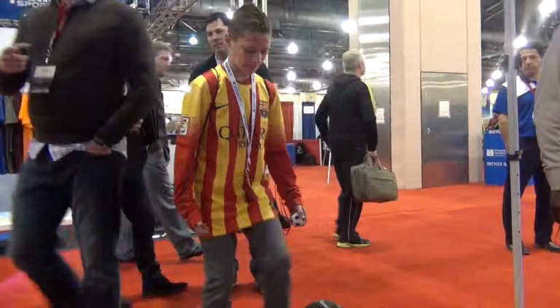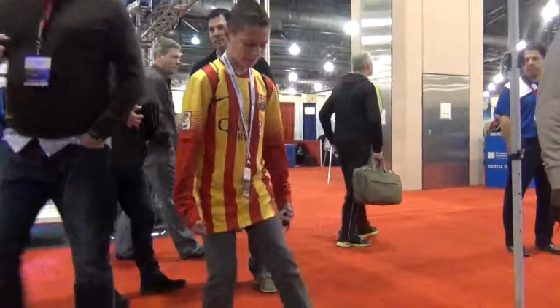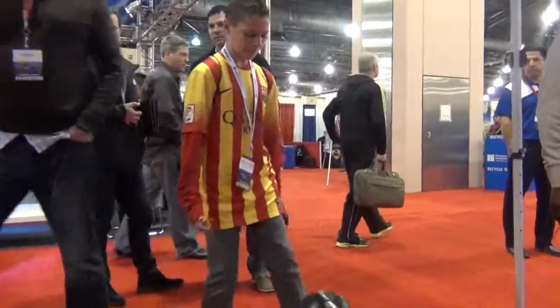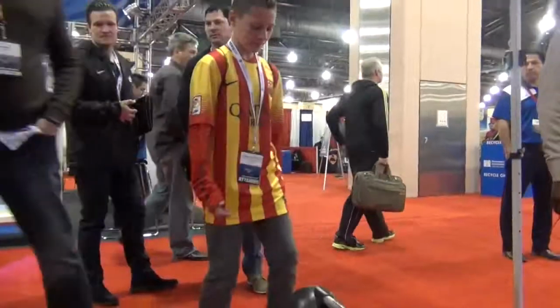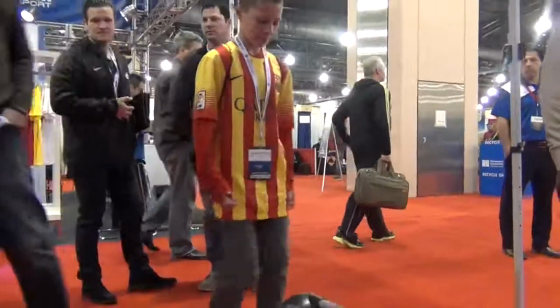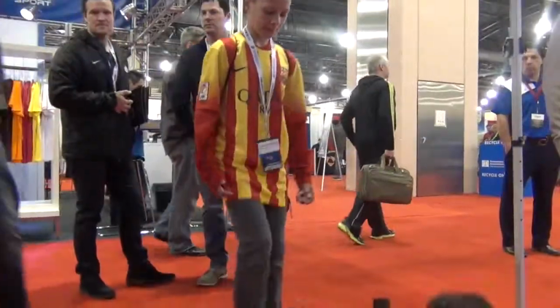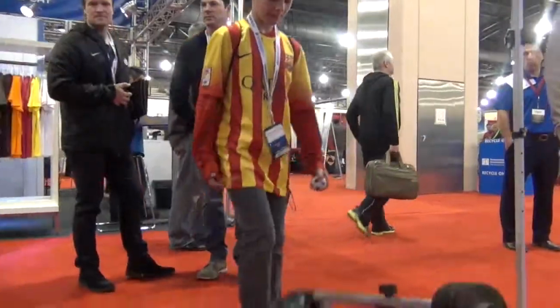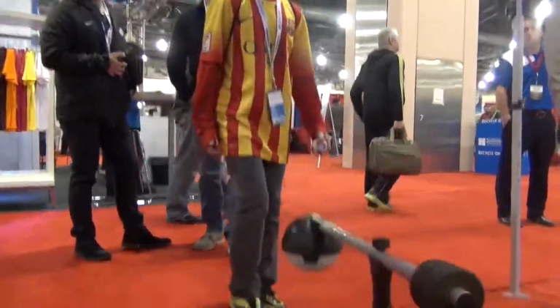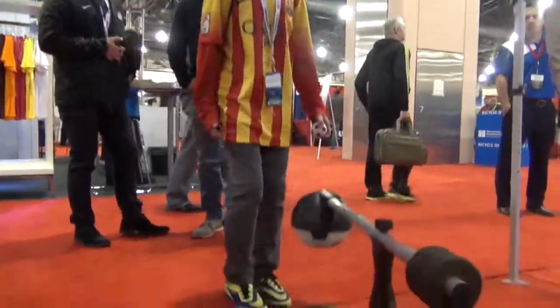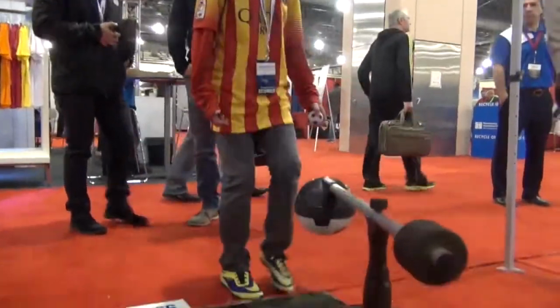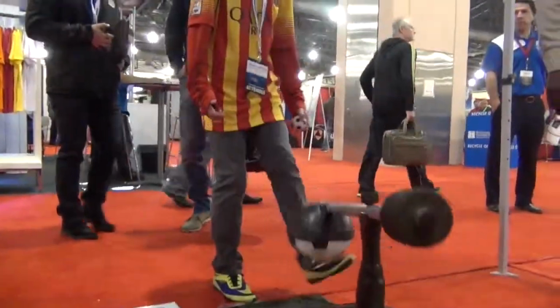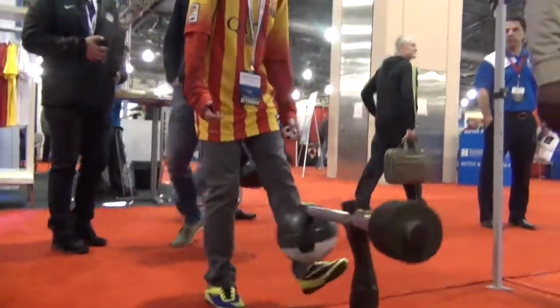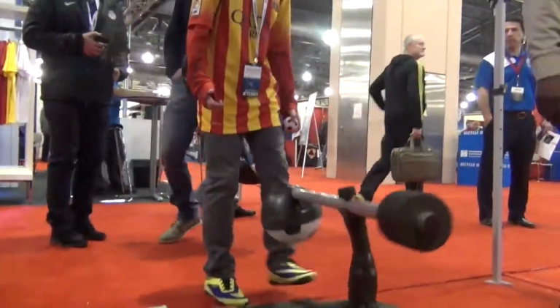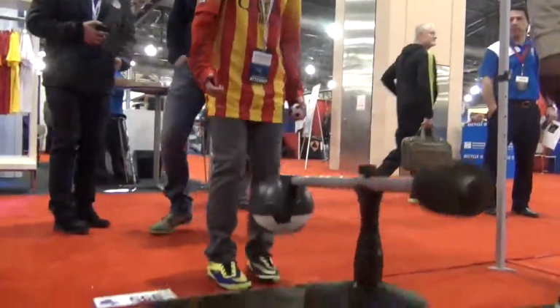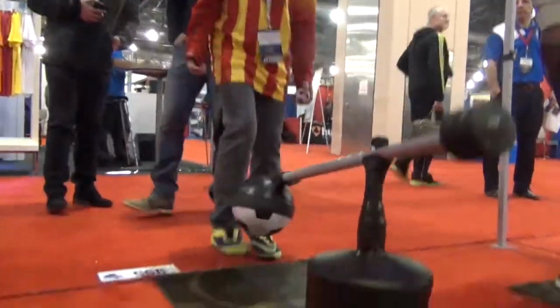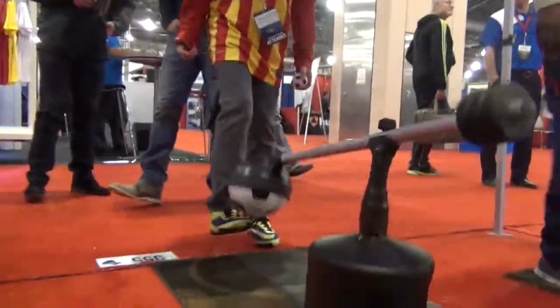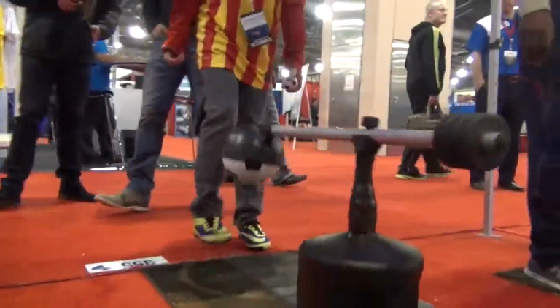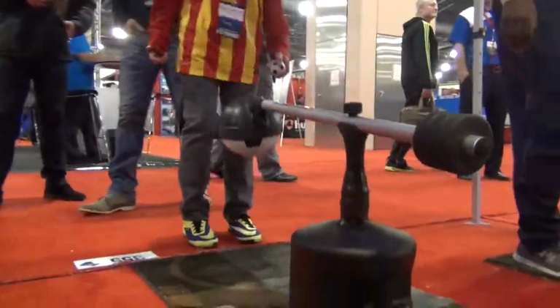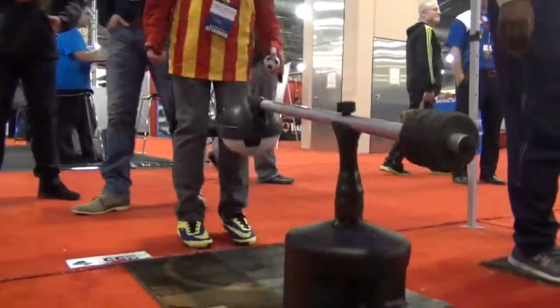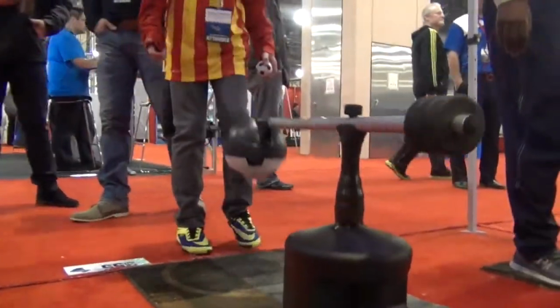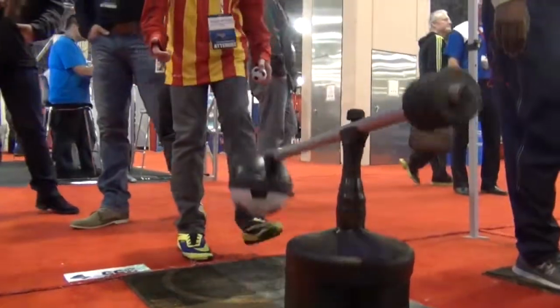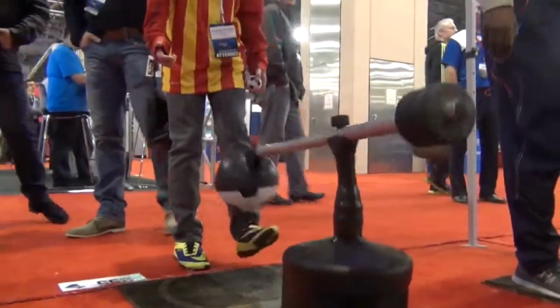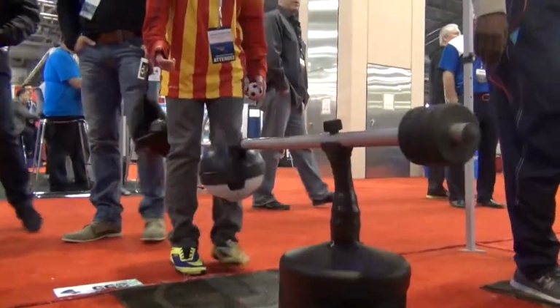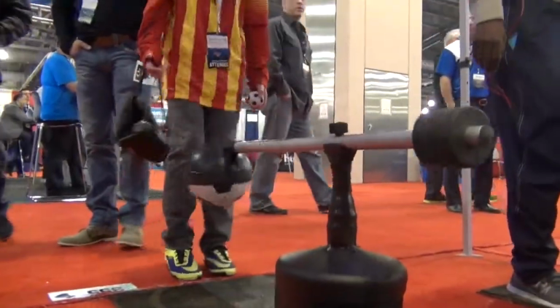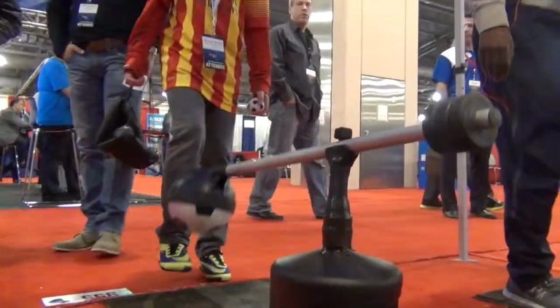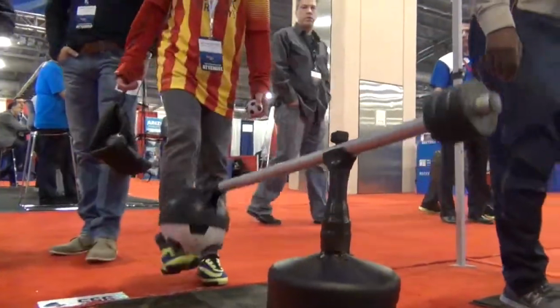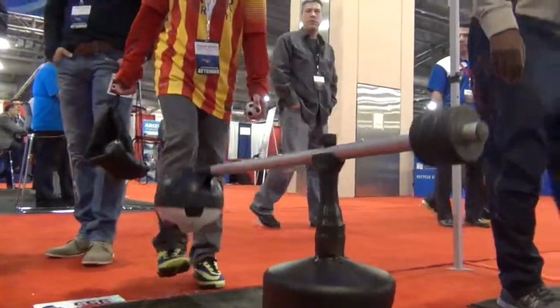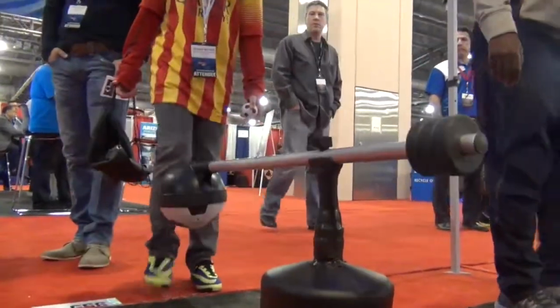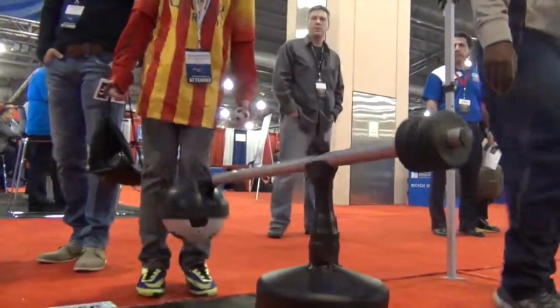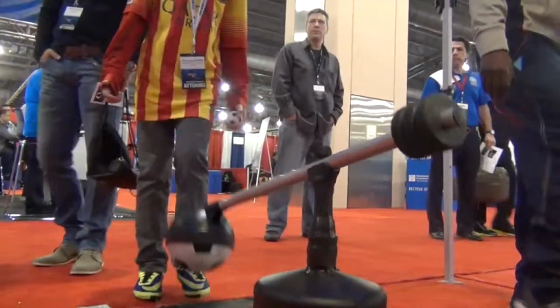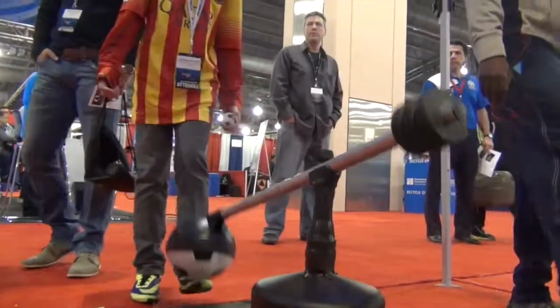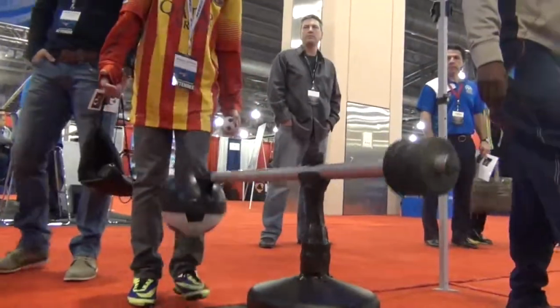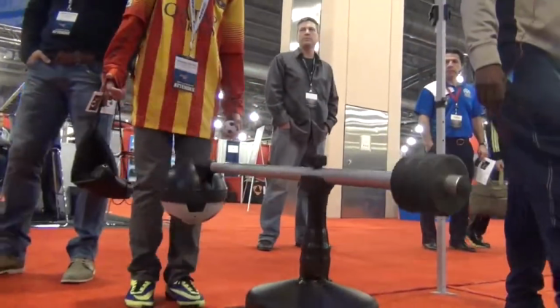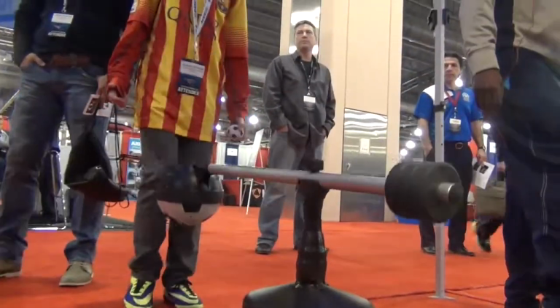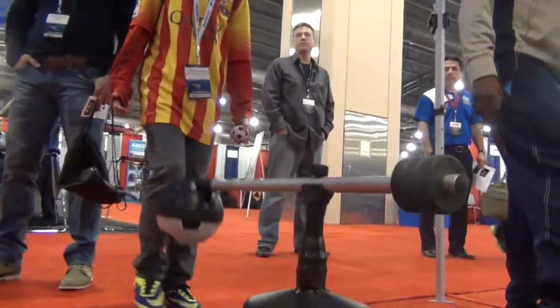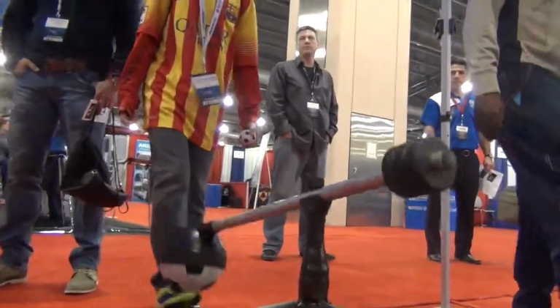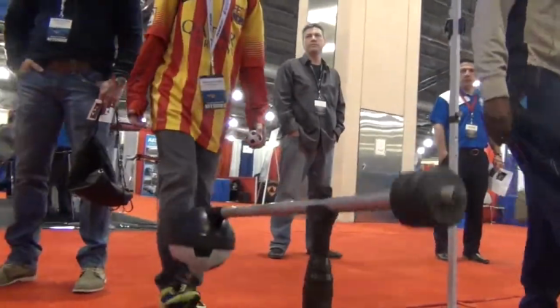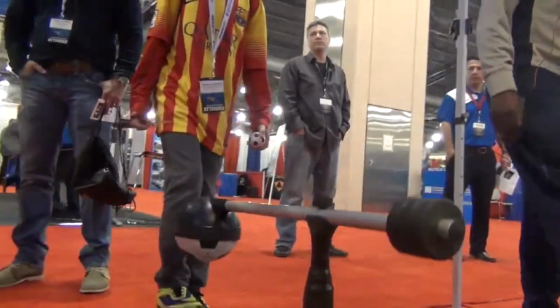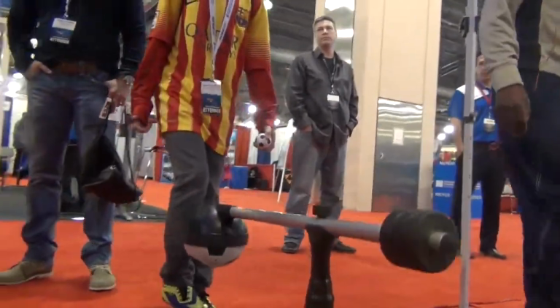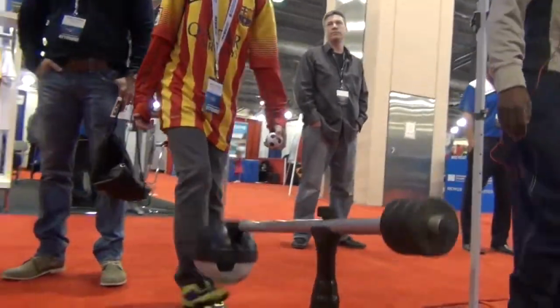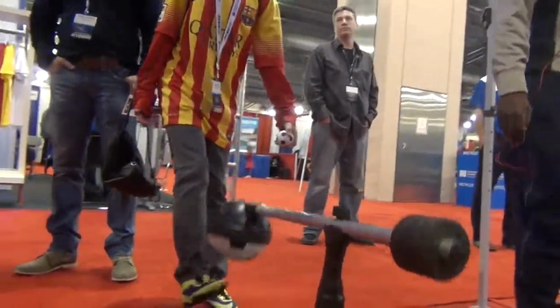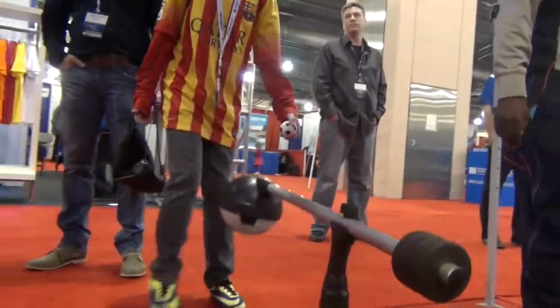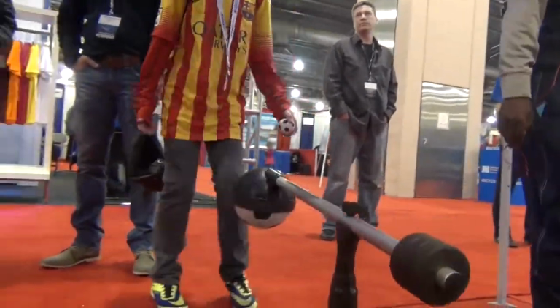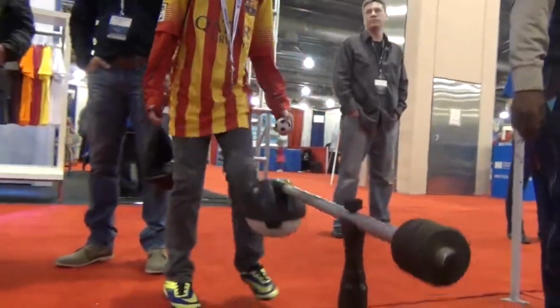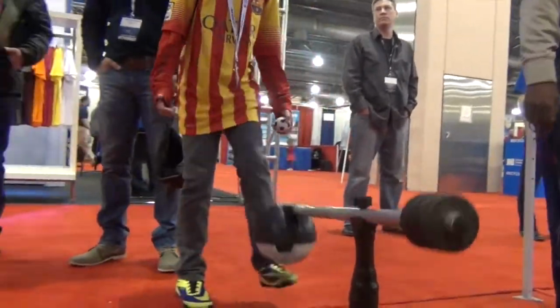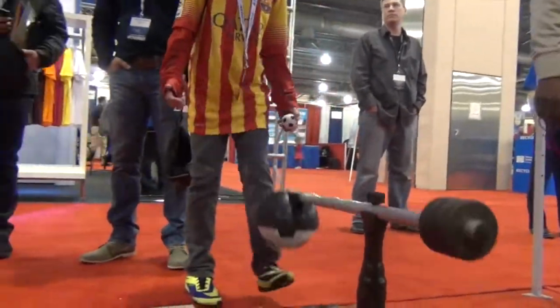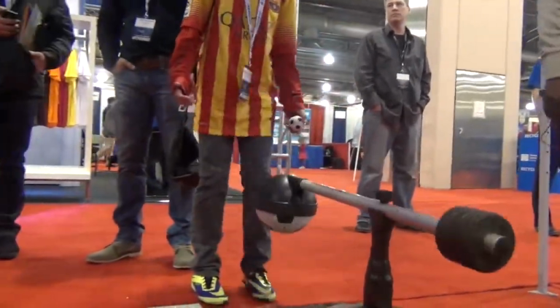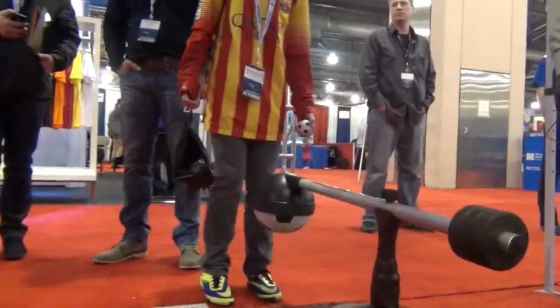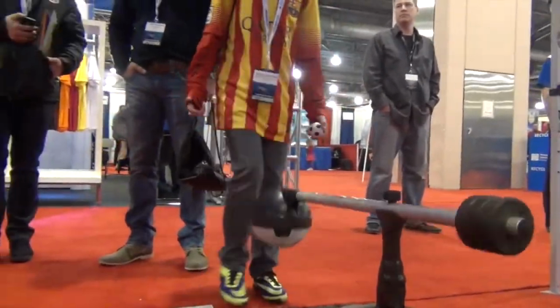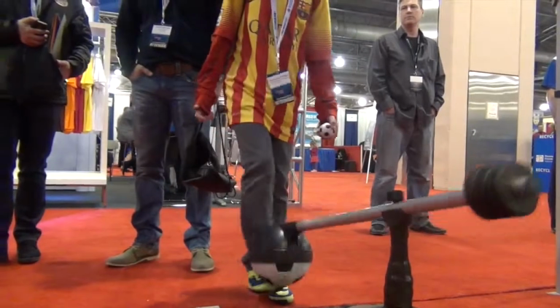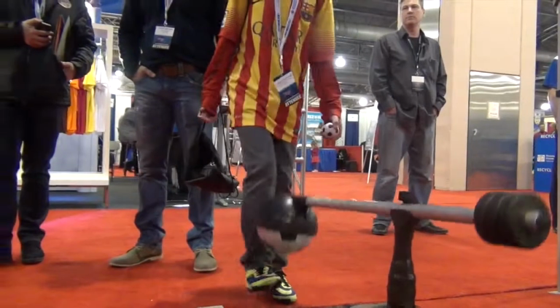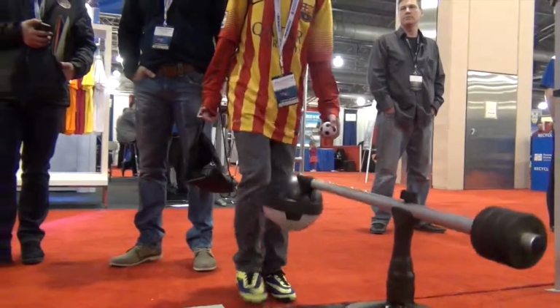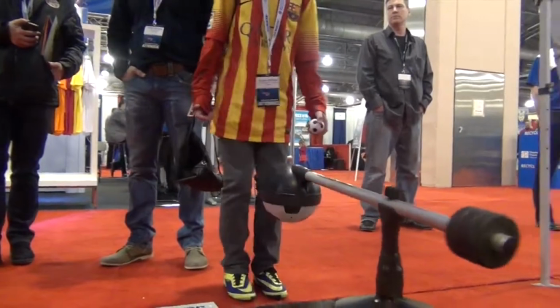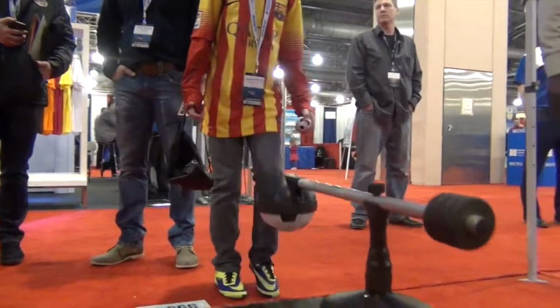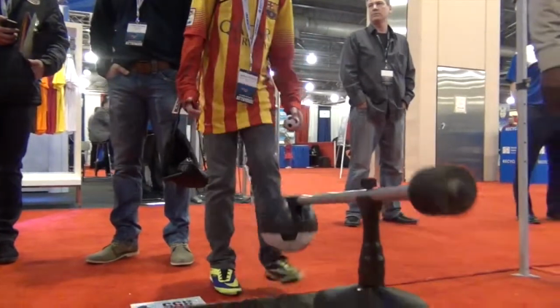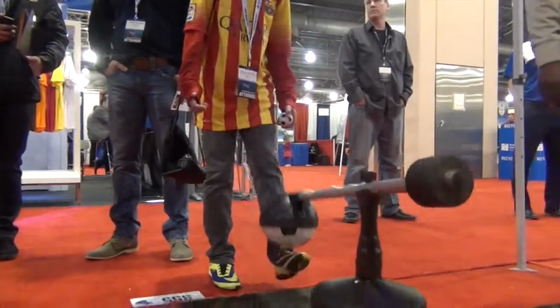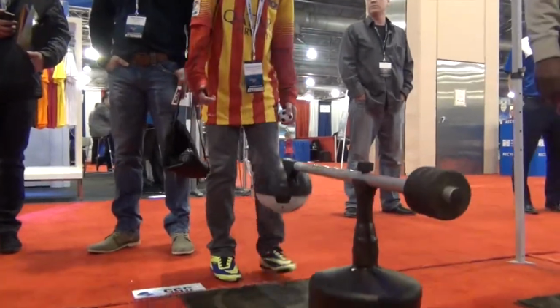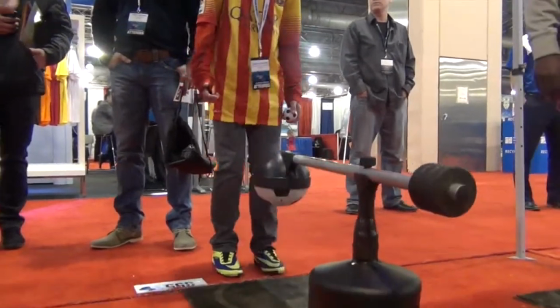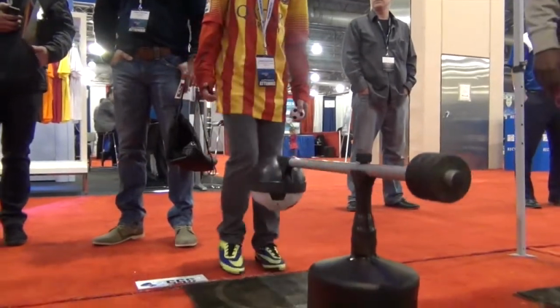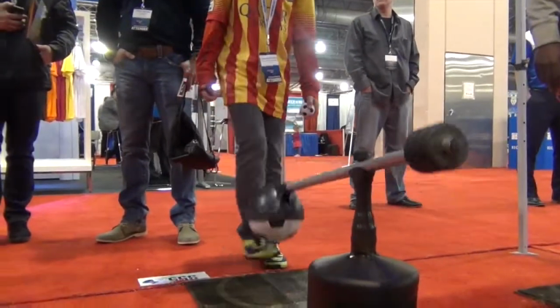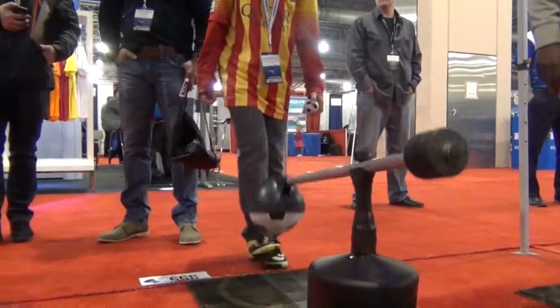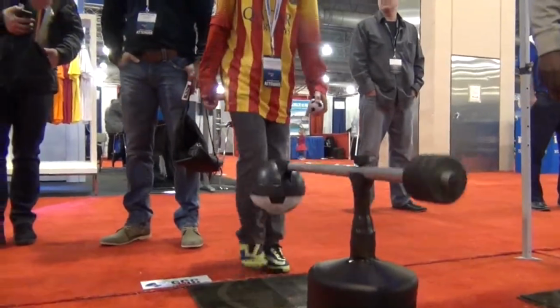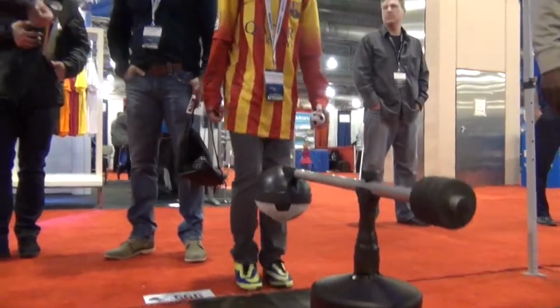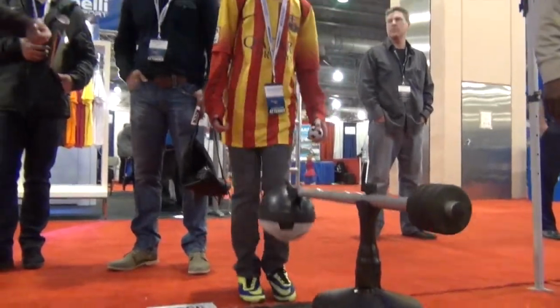The $2.50 Home Depot bucket — you guys do this at all? We're doing thigh work, it elevates it. You guys do it already?